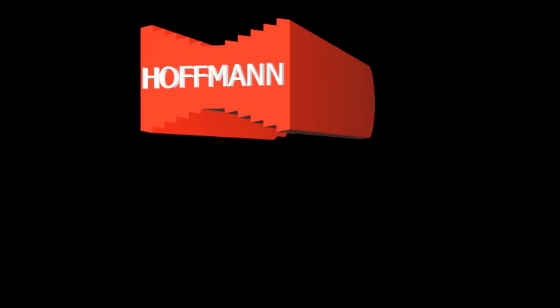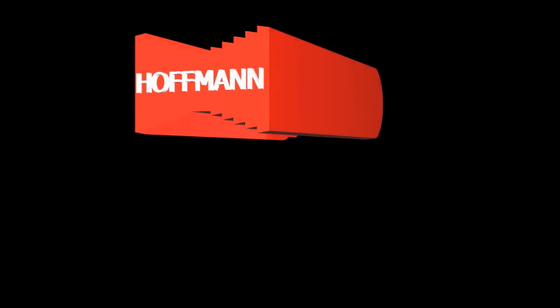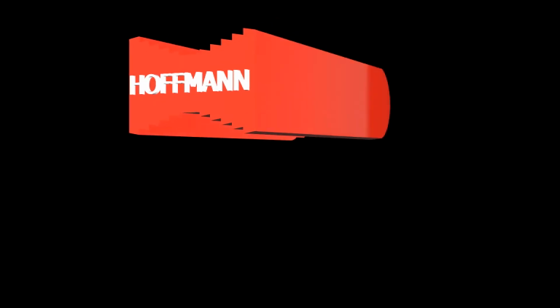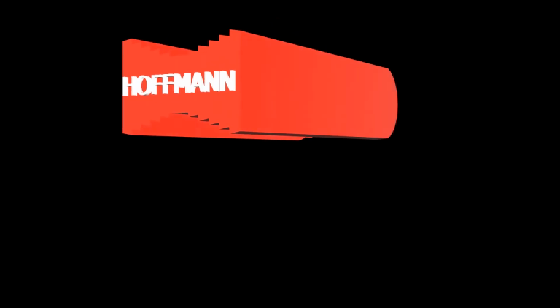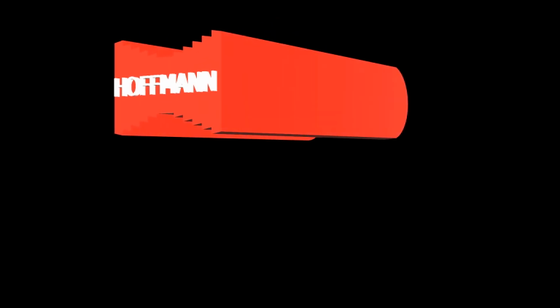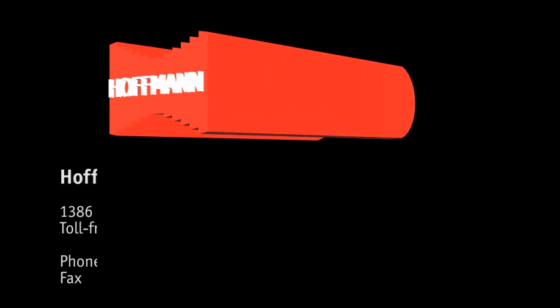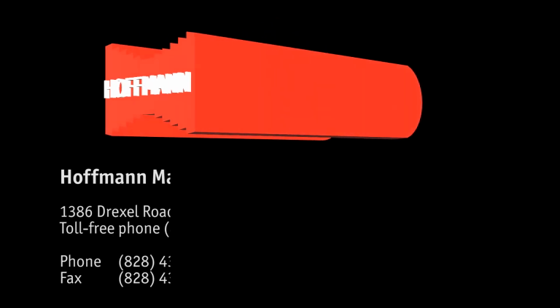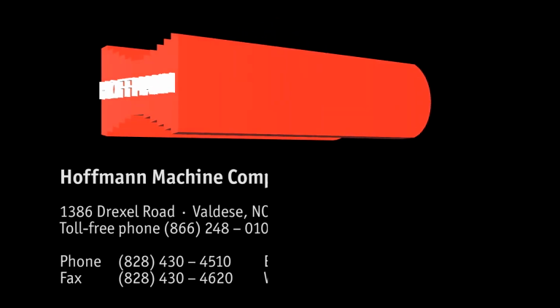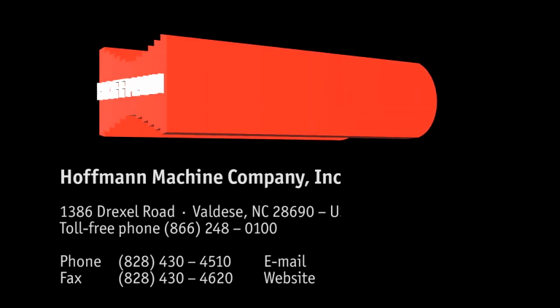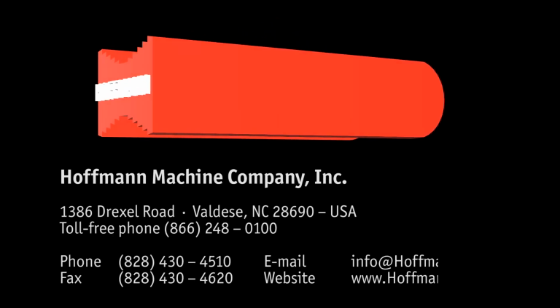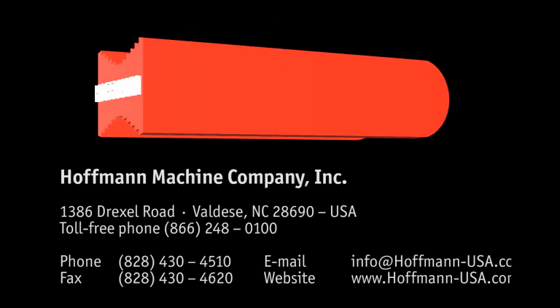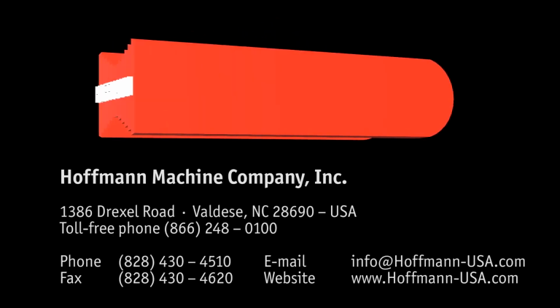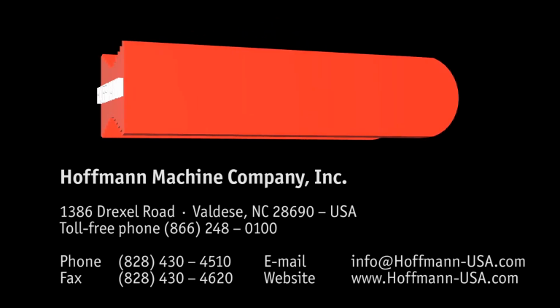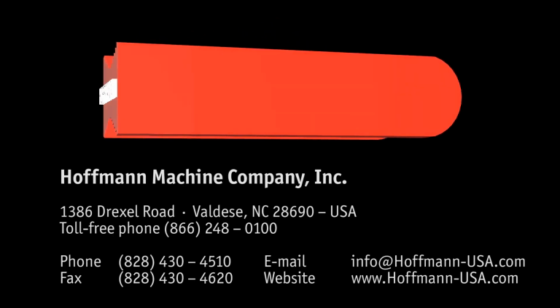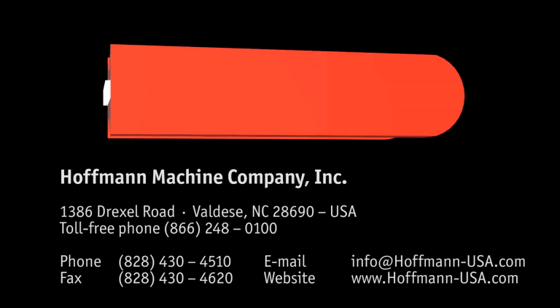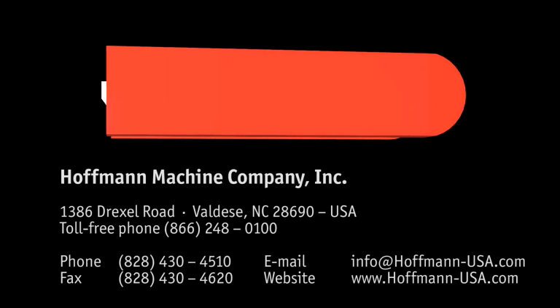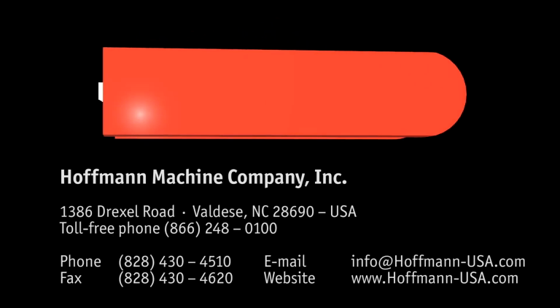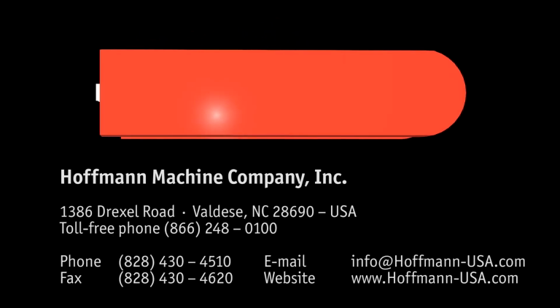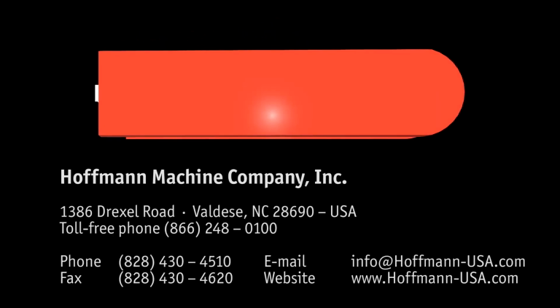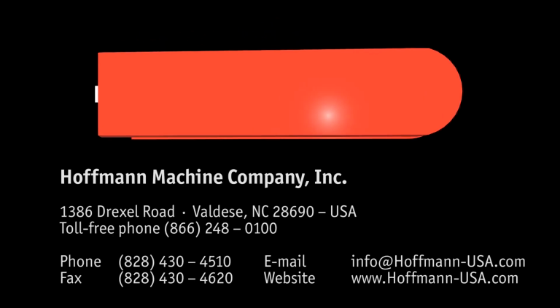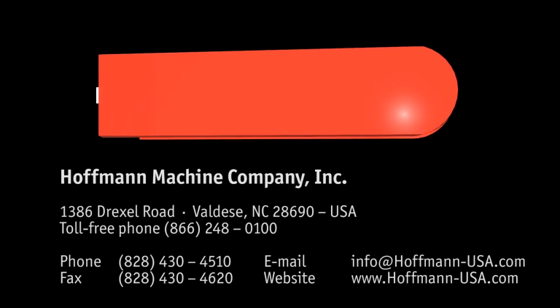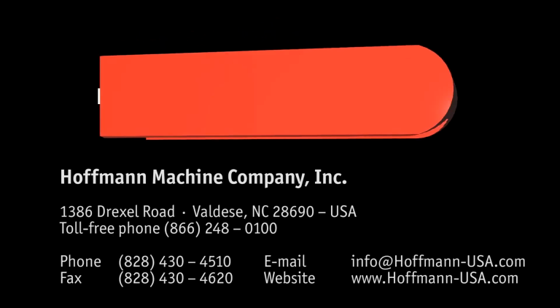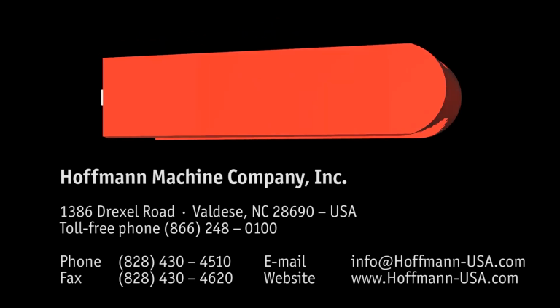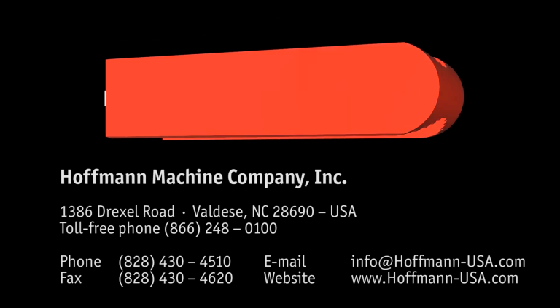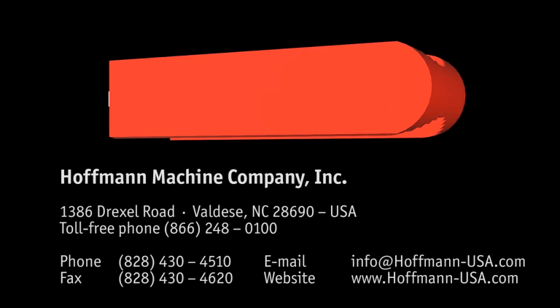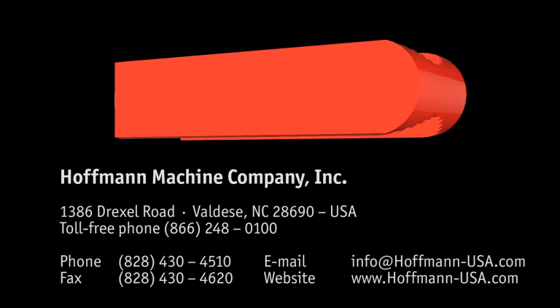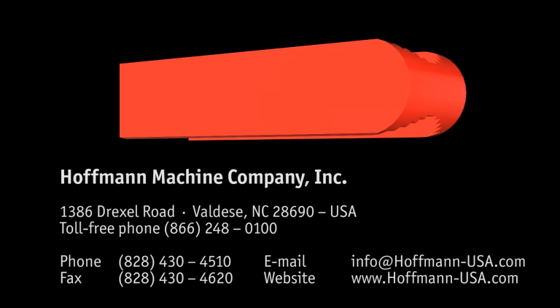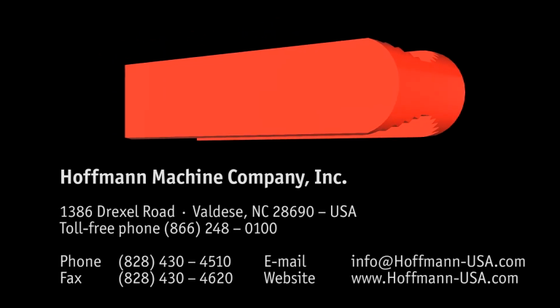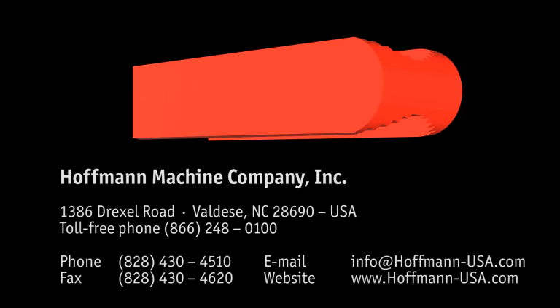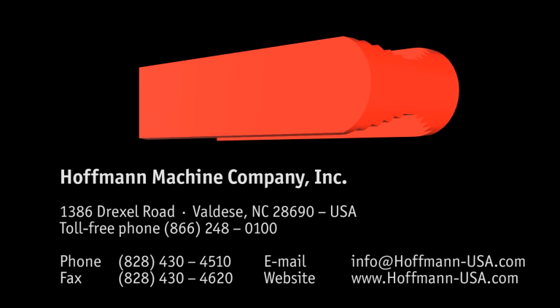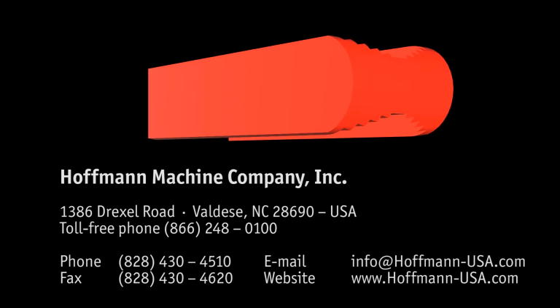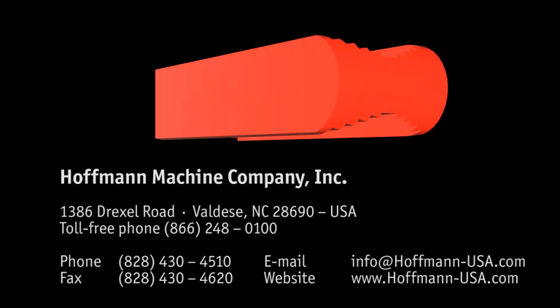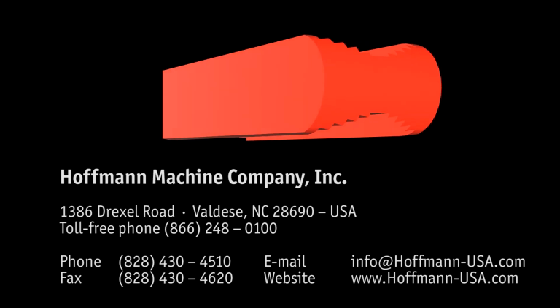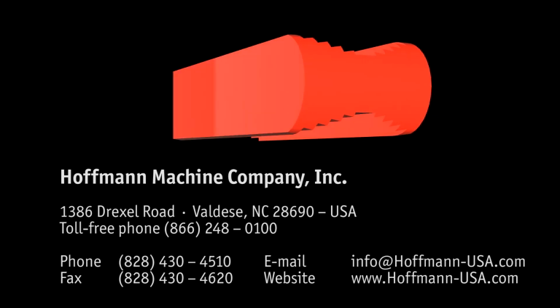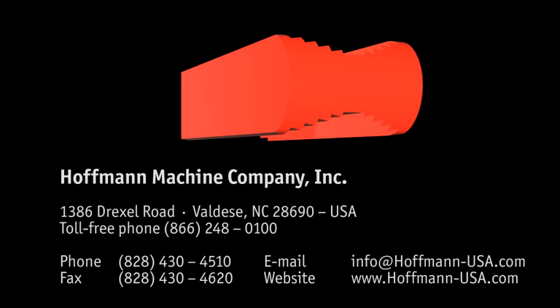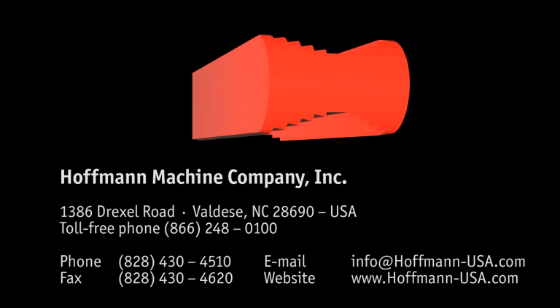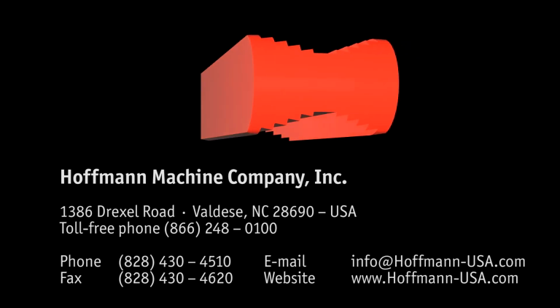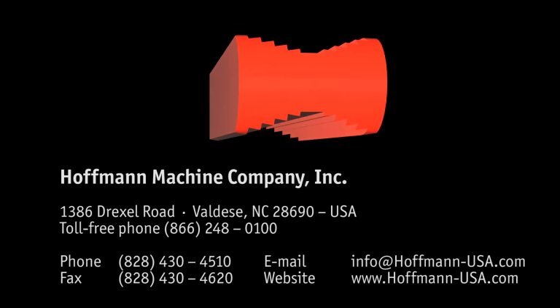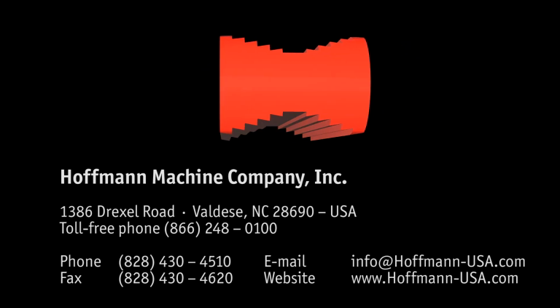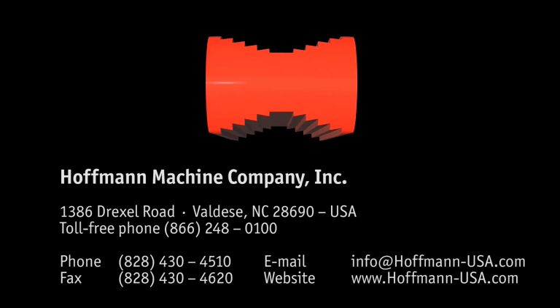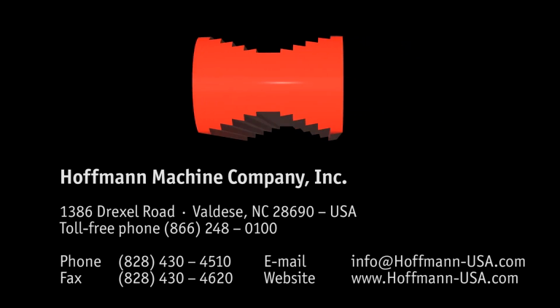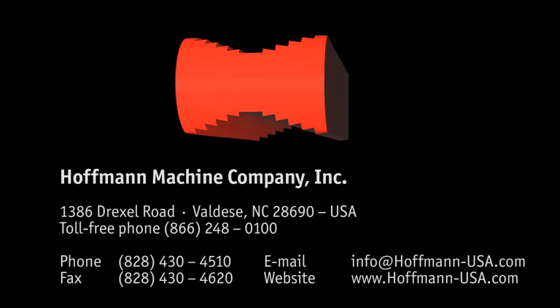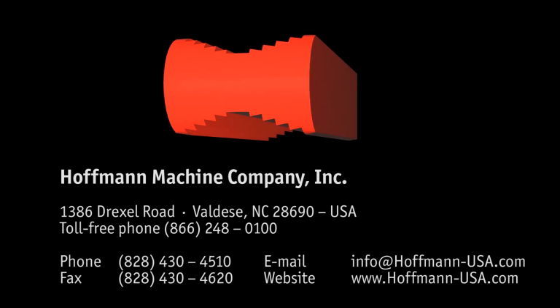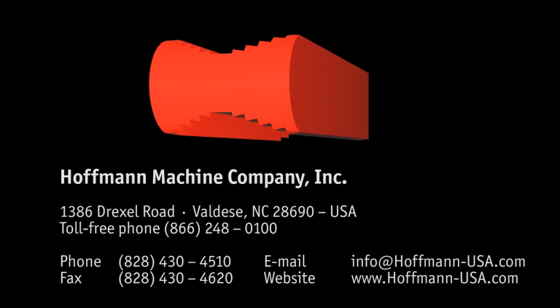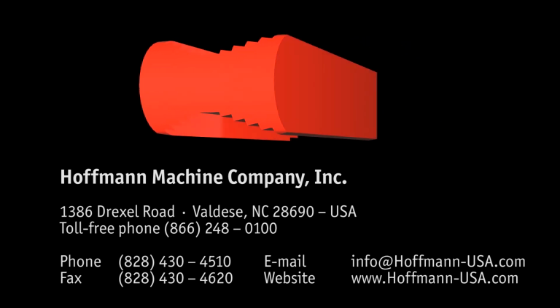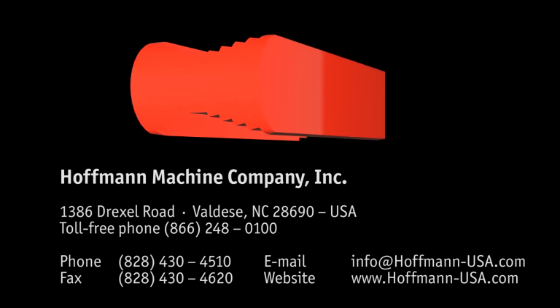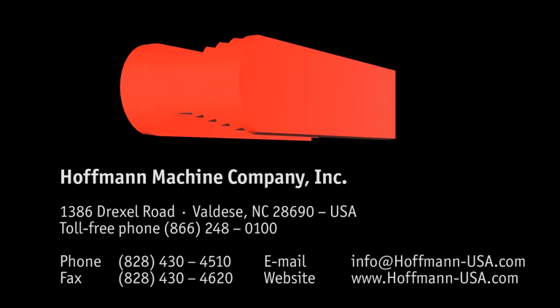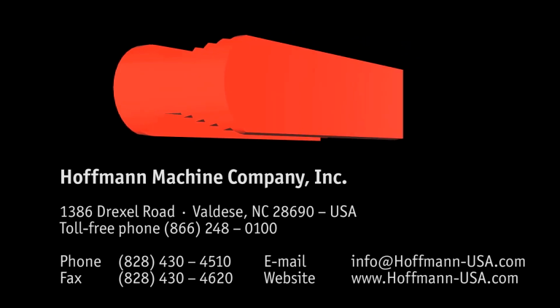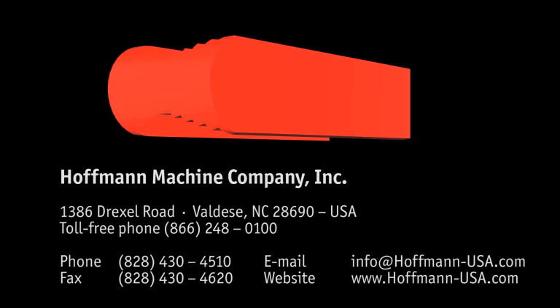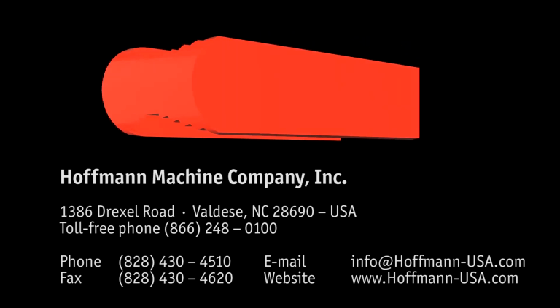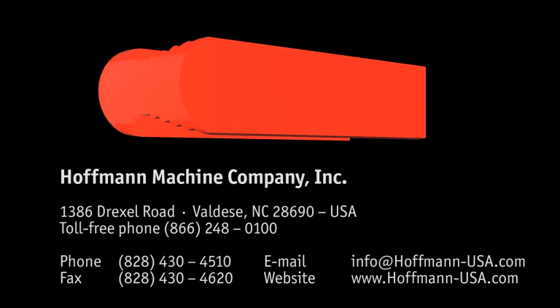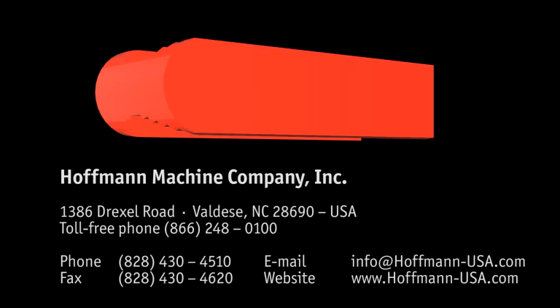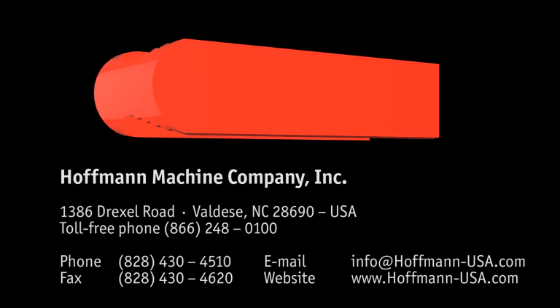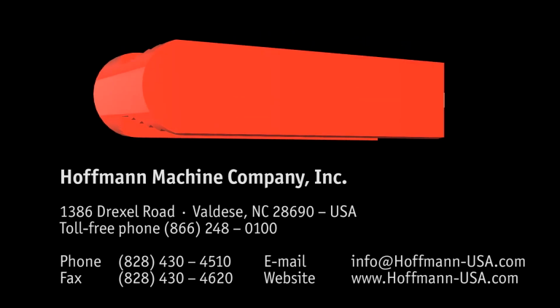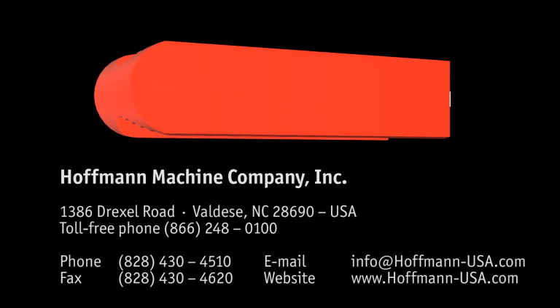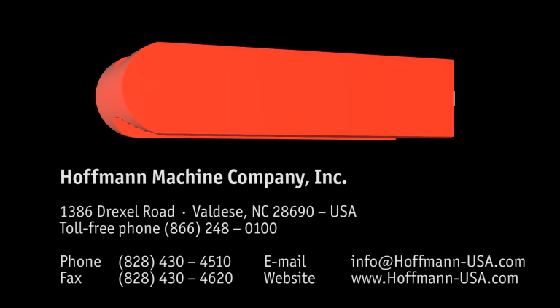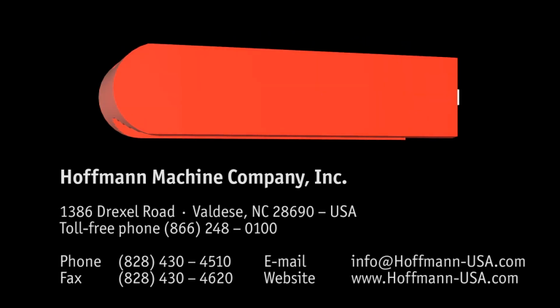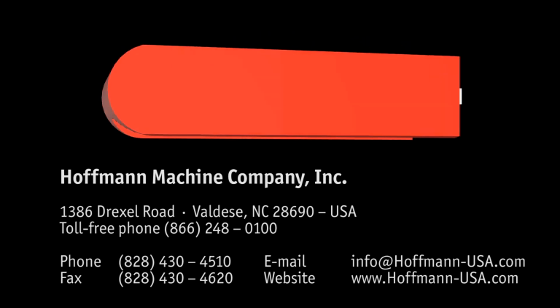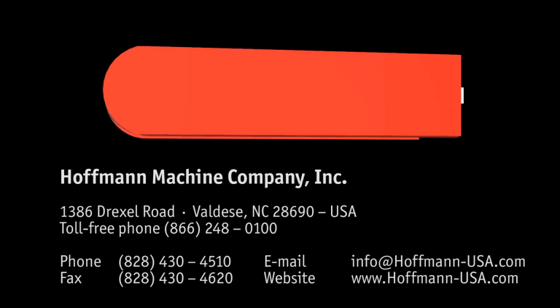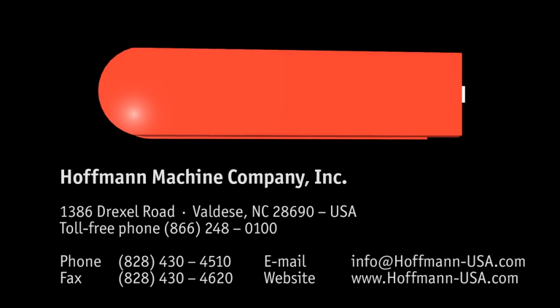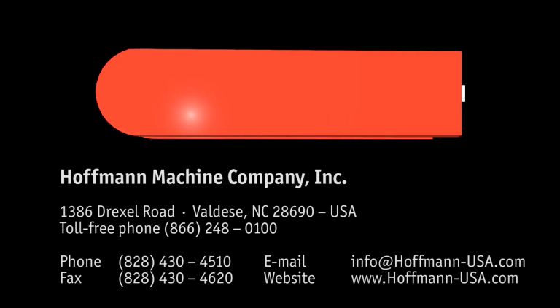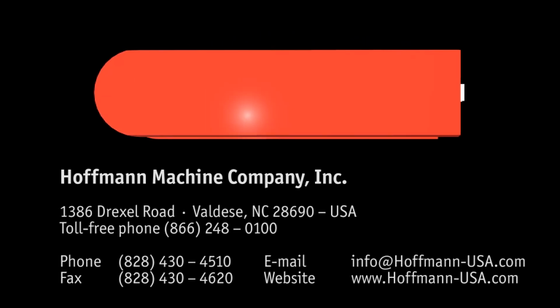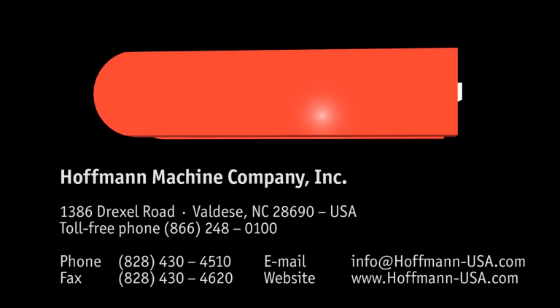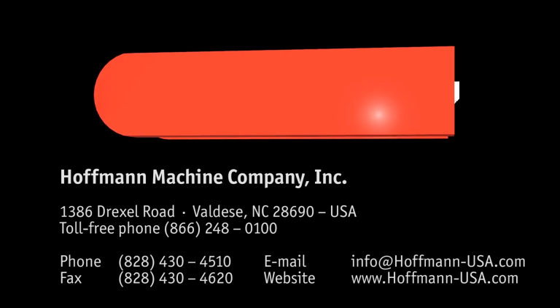Thank you for choosing Hoffman. For further information, please visit our website or call us at any time.